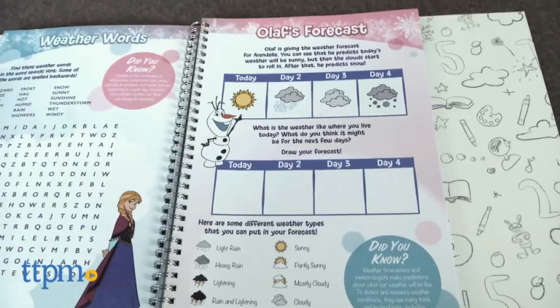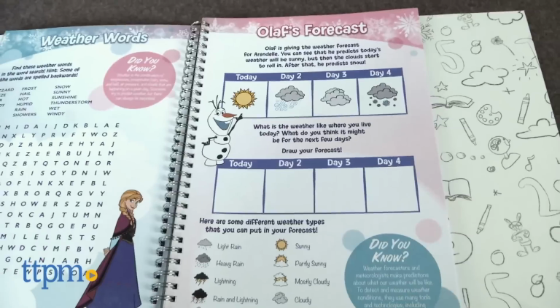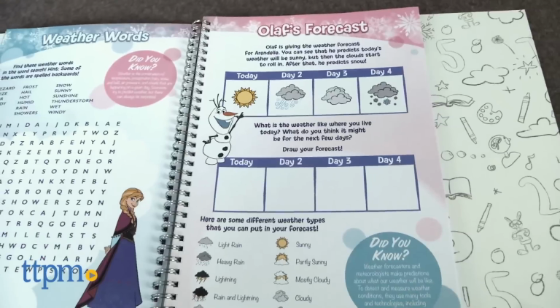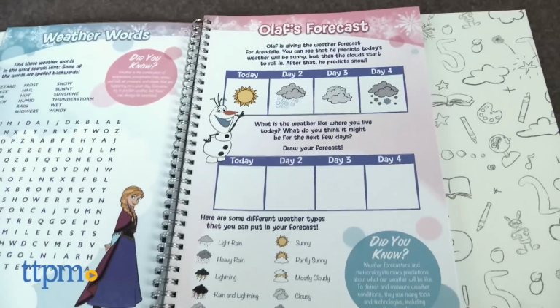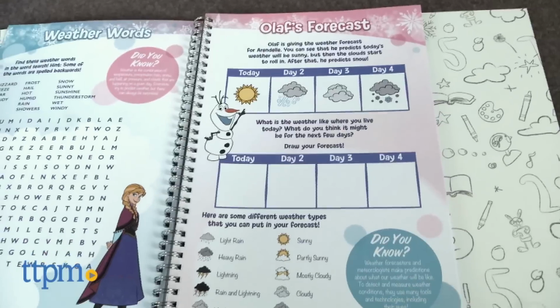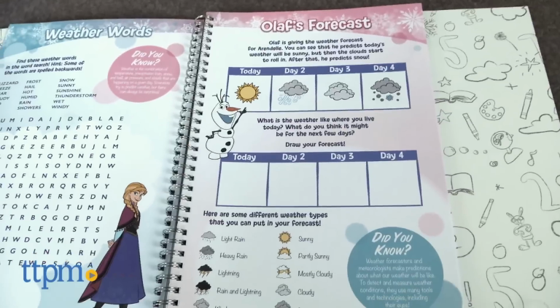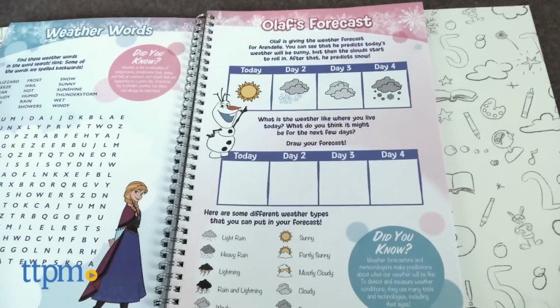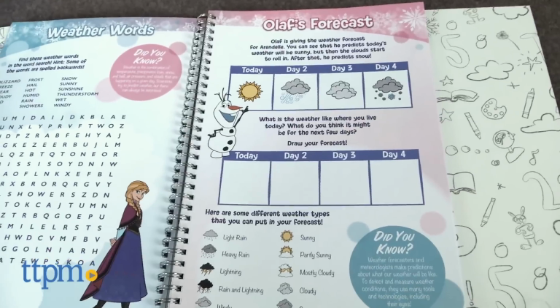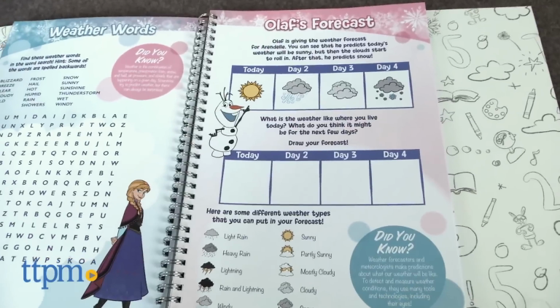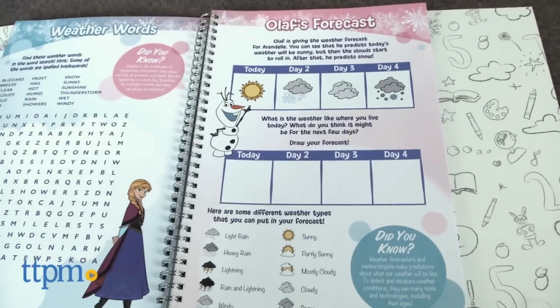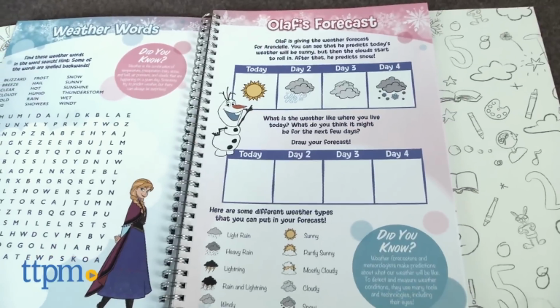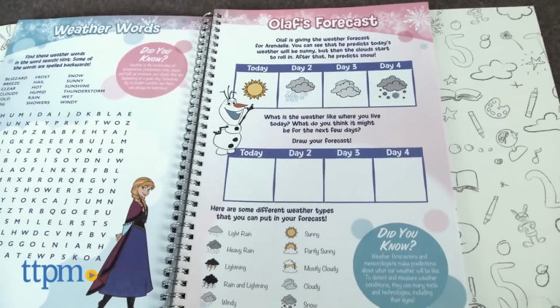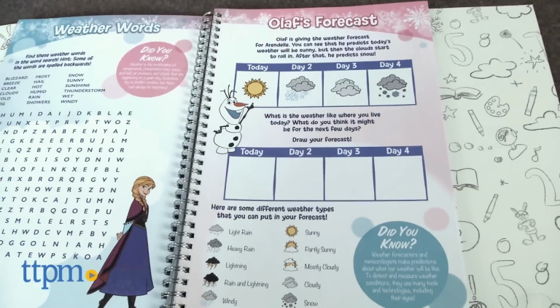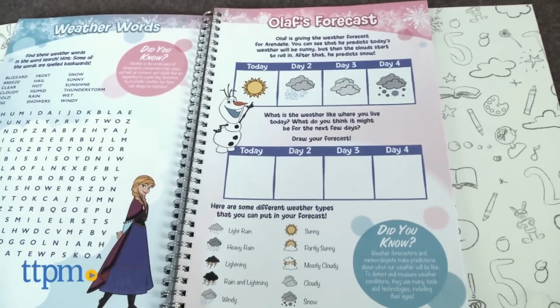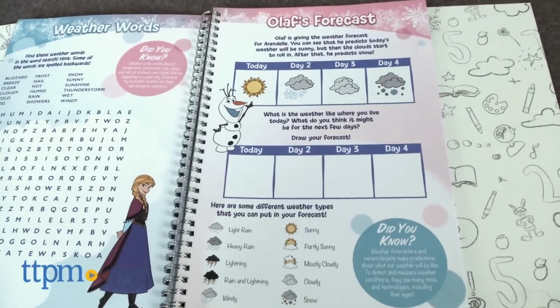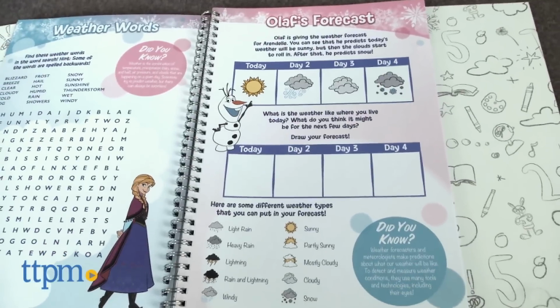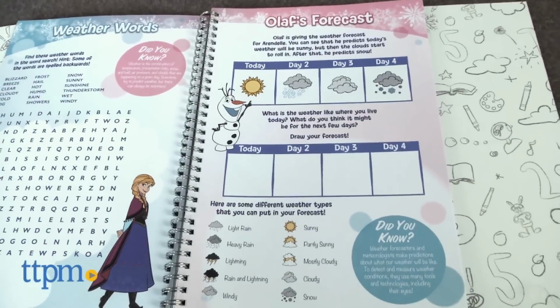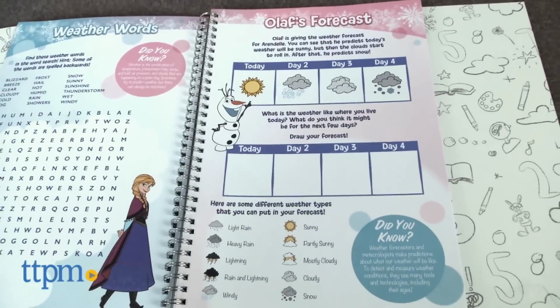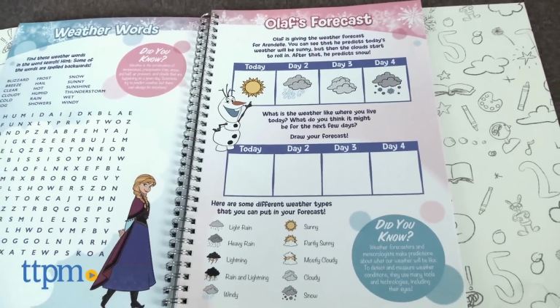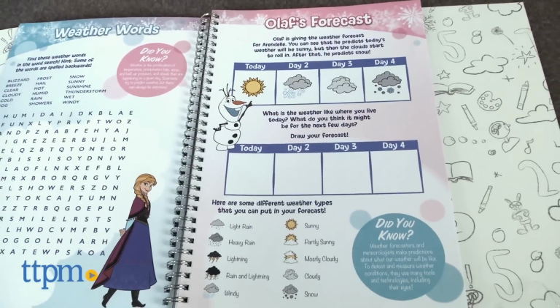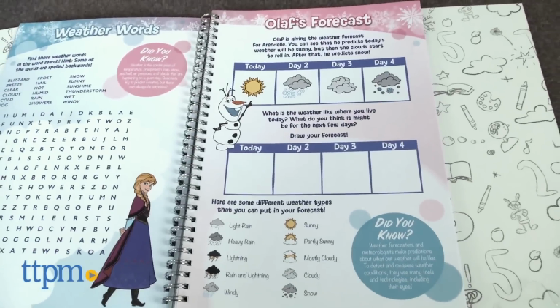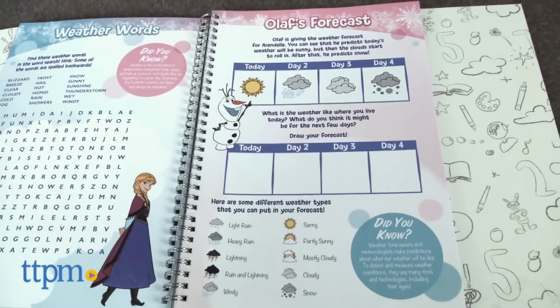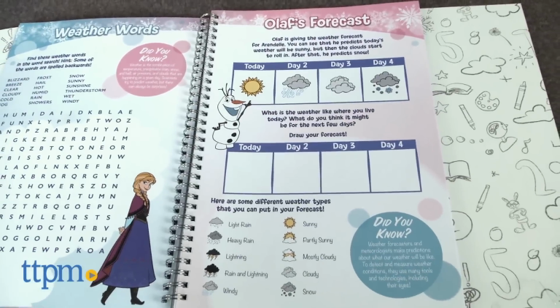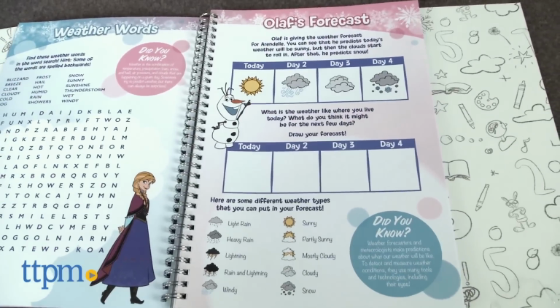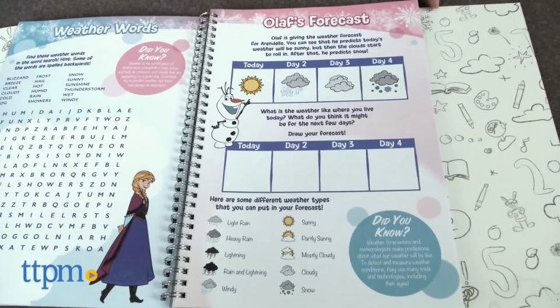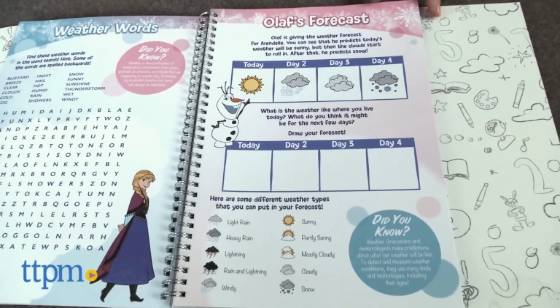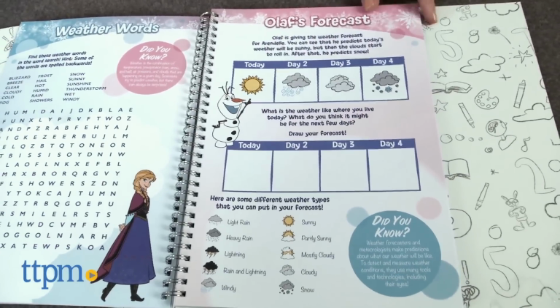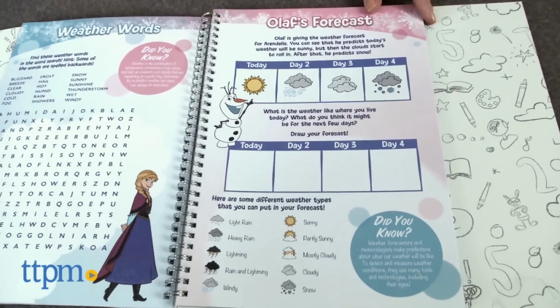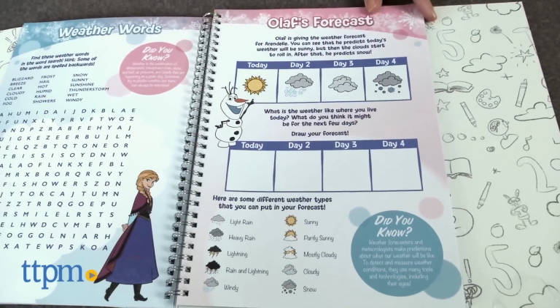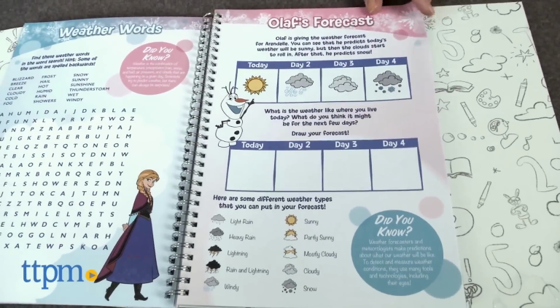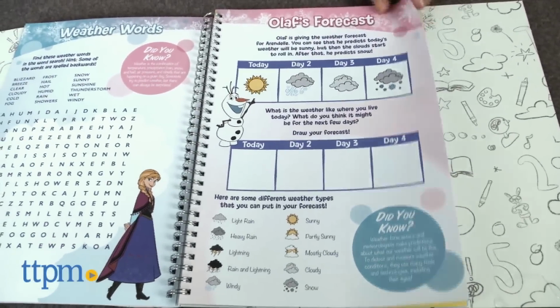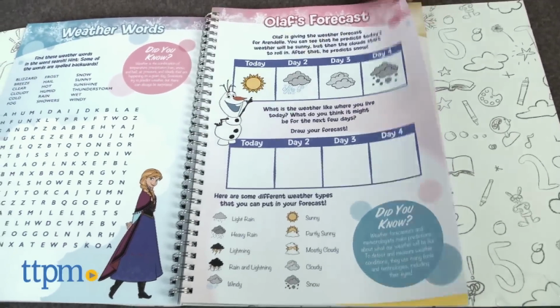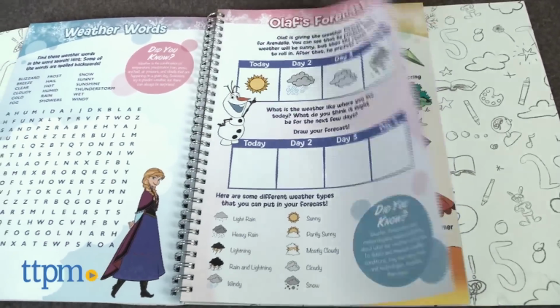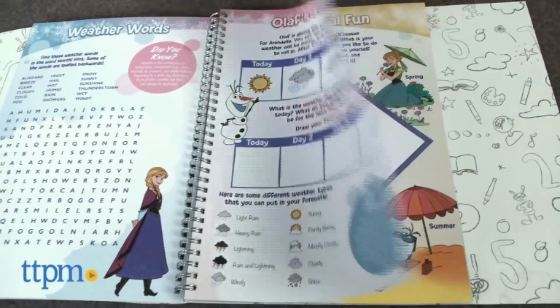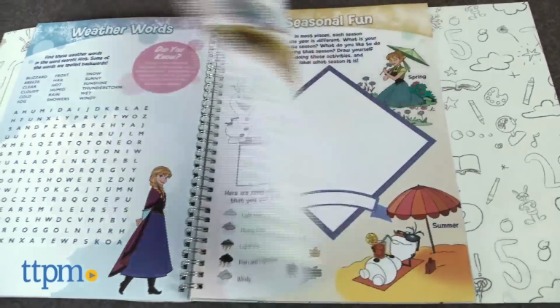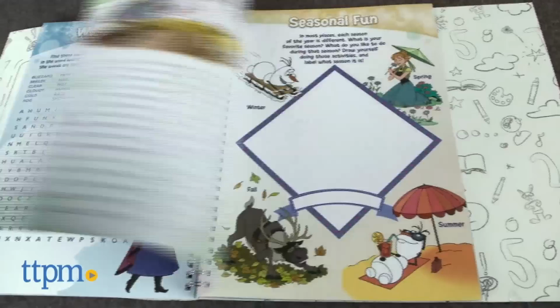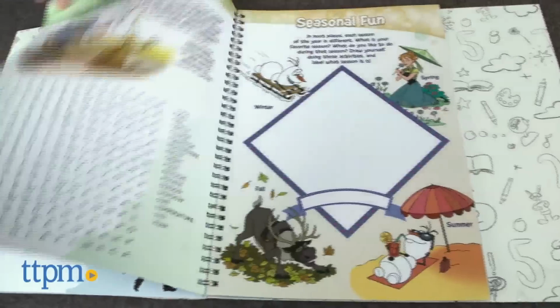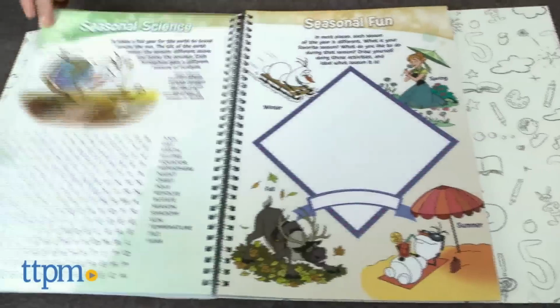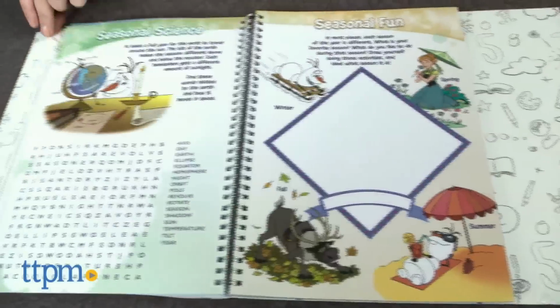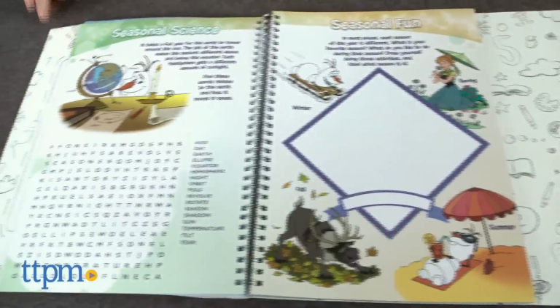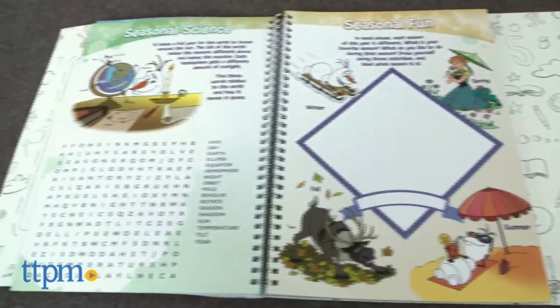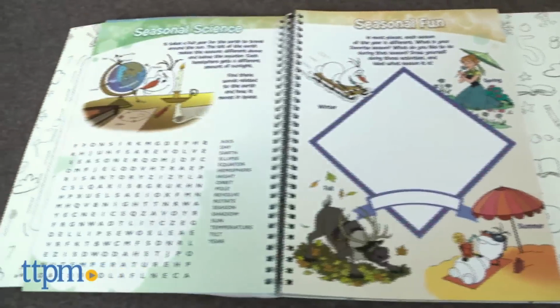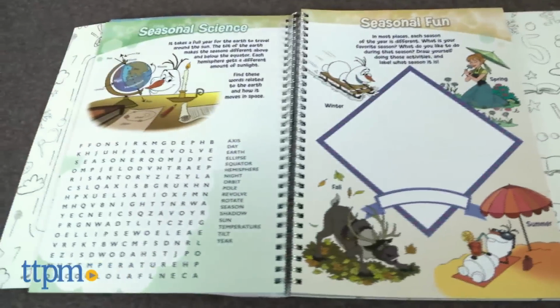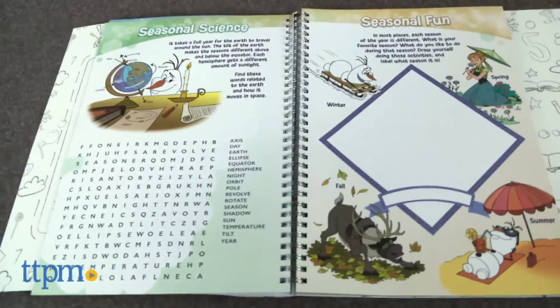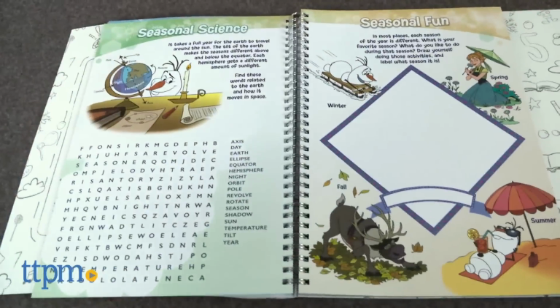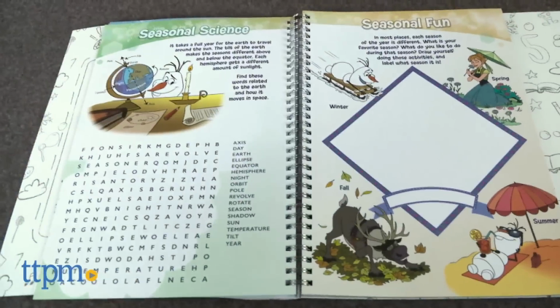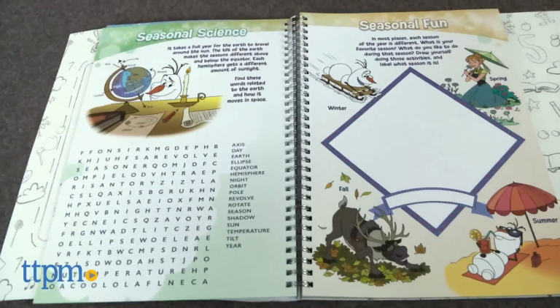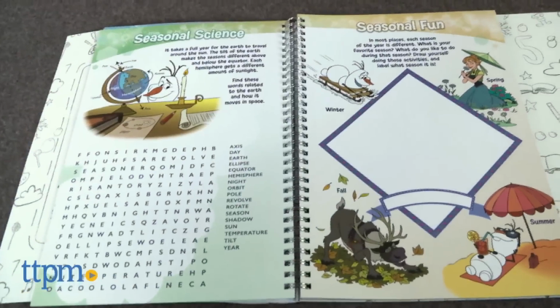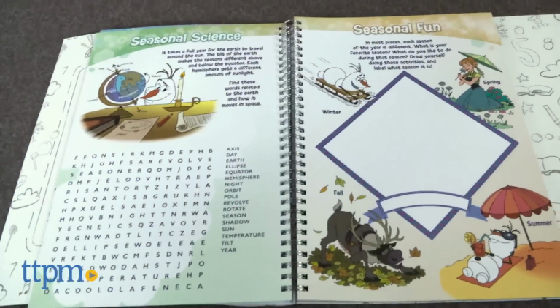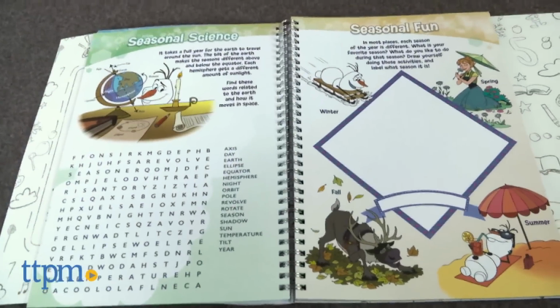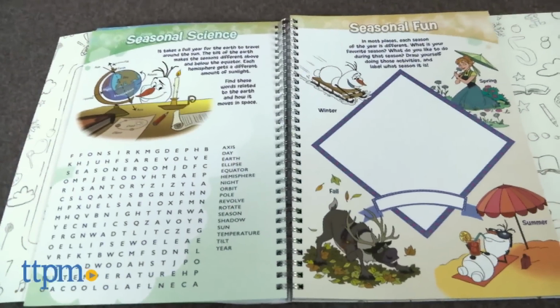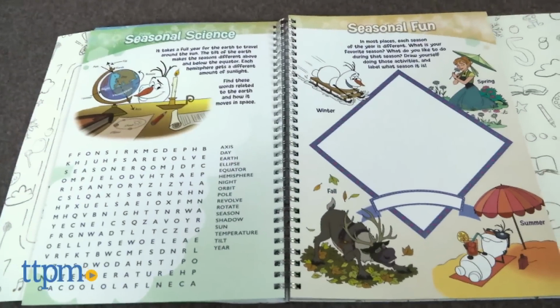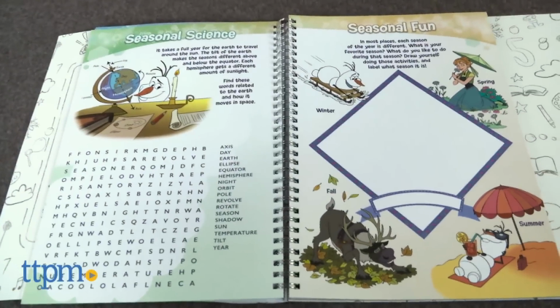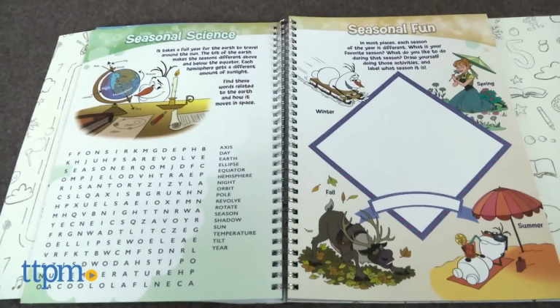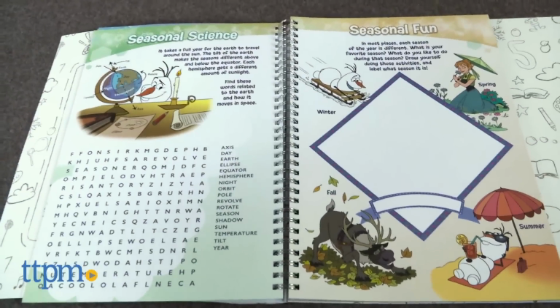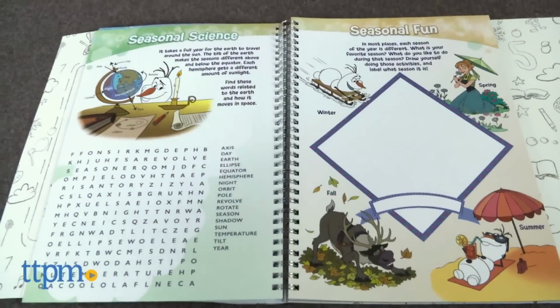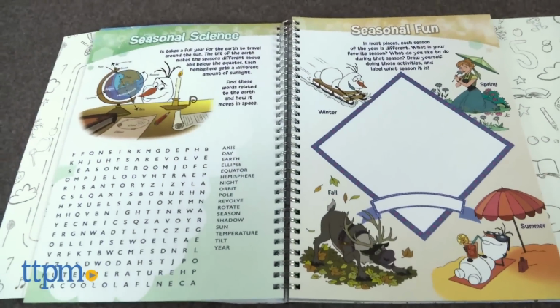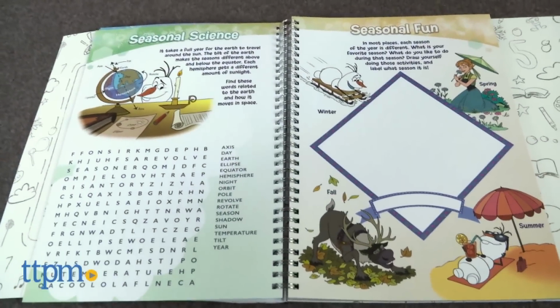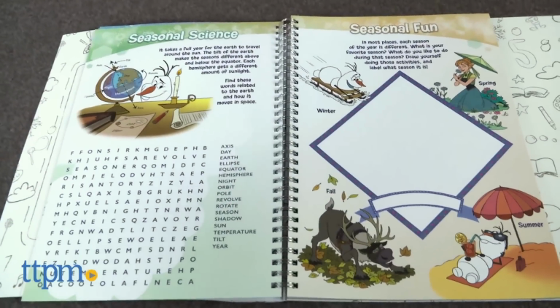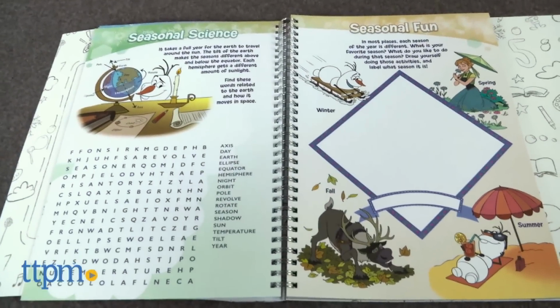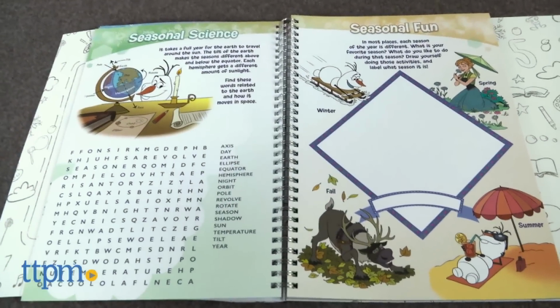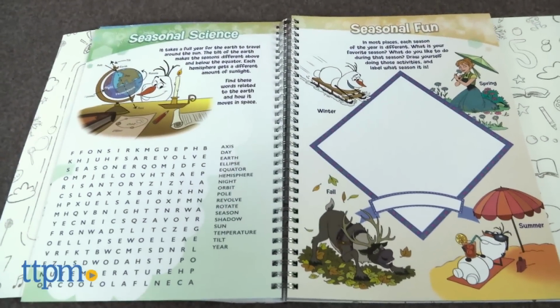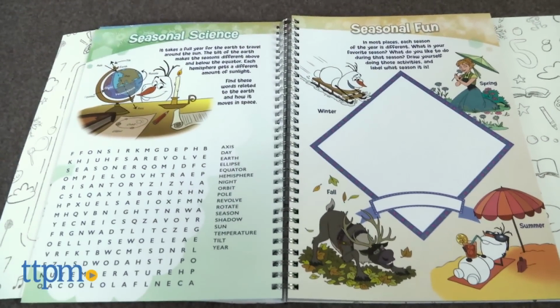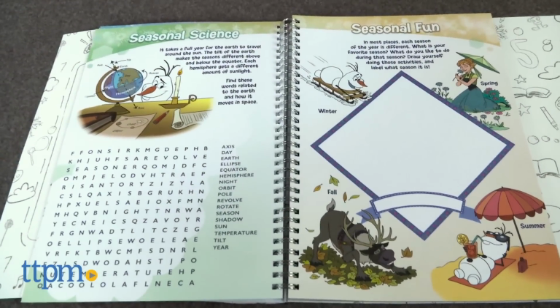It has 60 pages filled with creative activities, fun puzzles, and surprising science experiments.